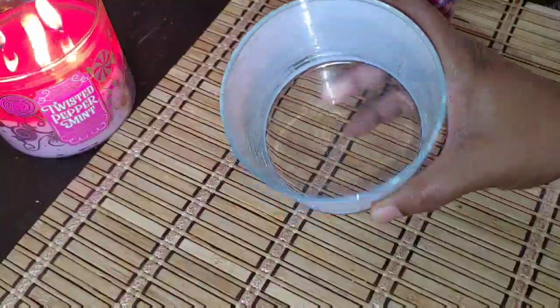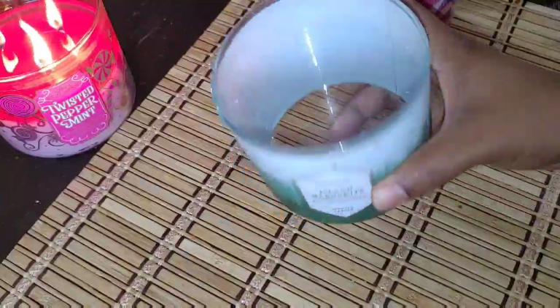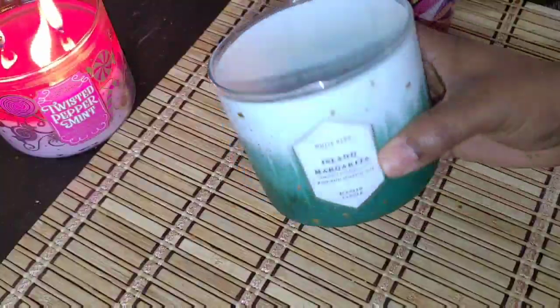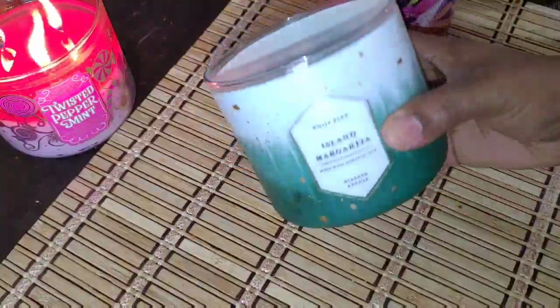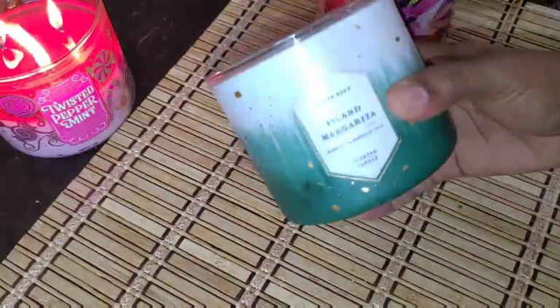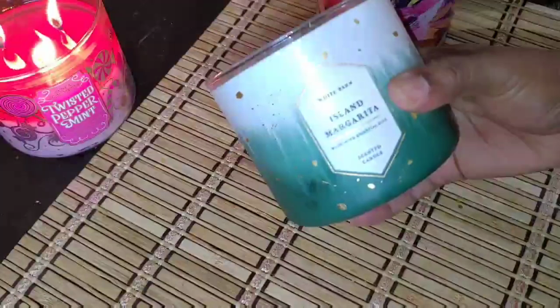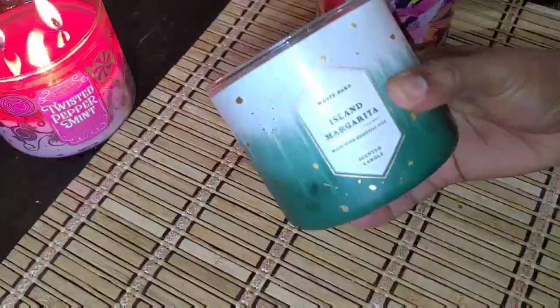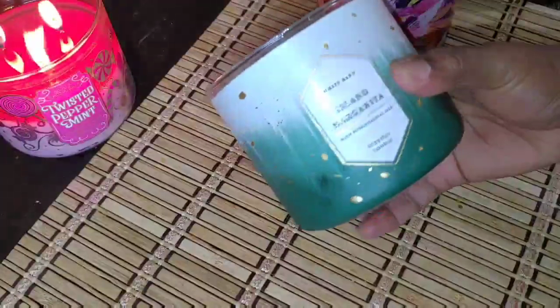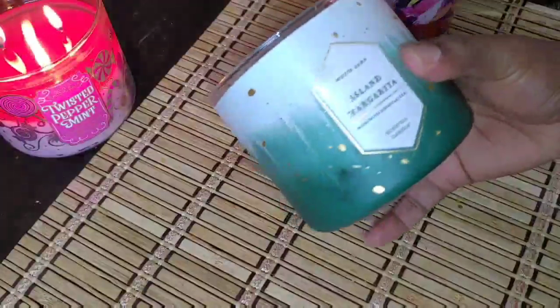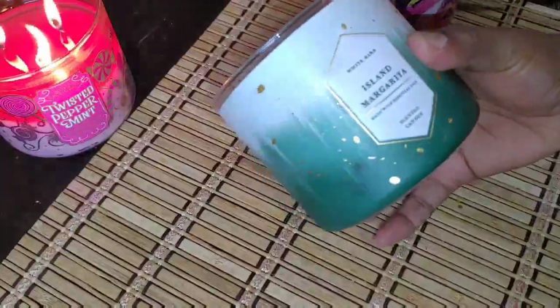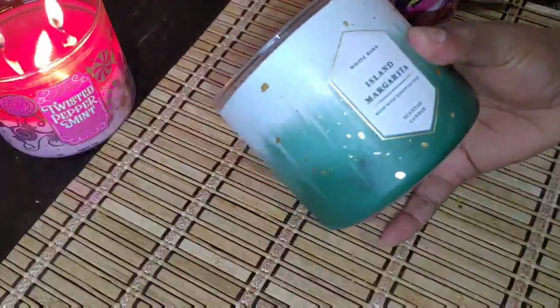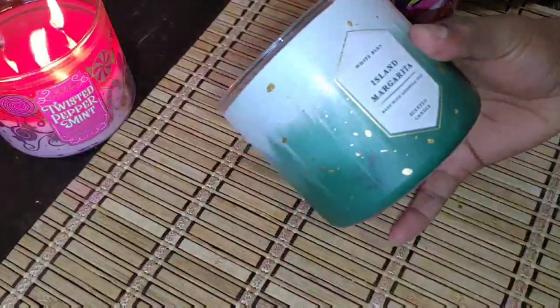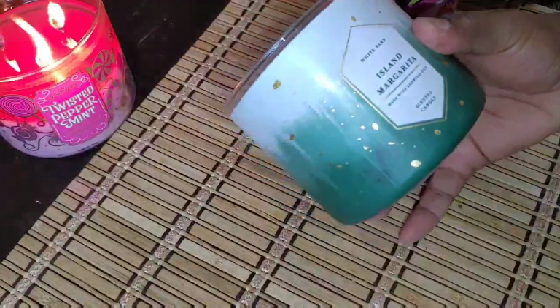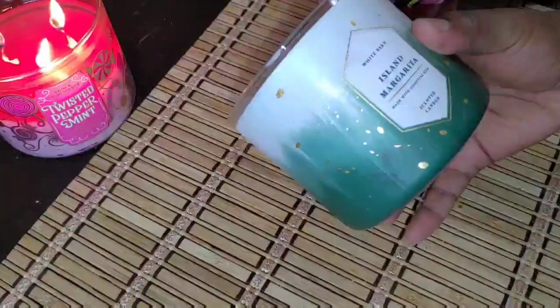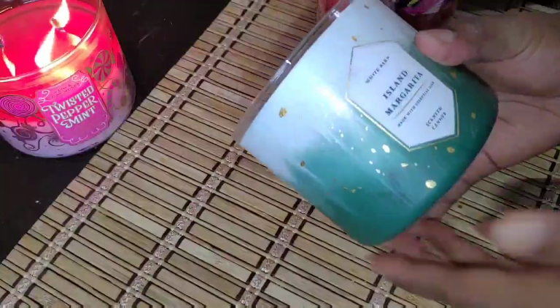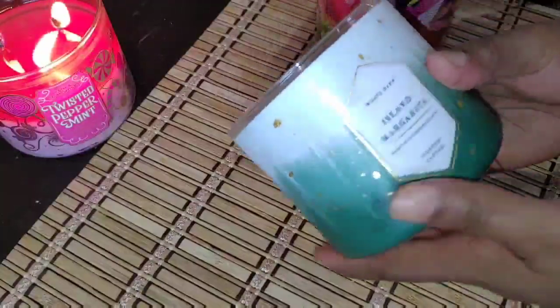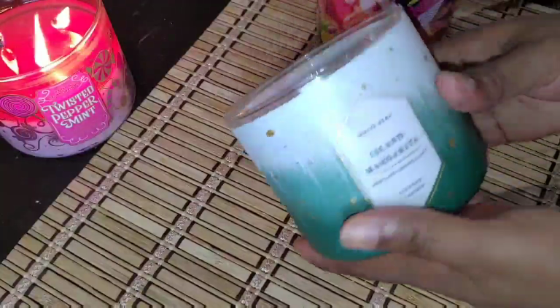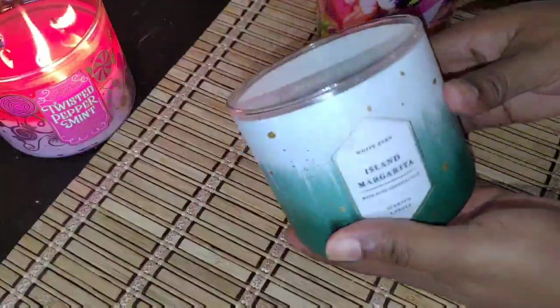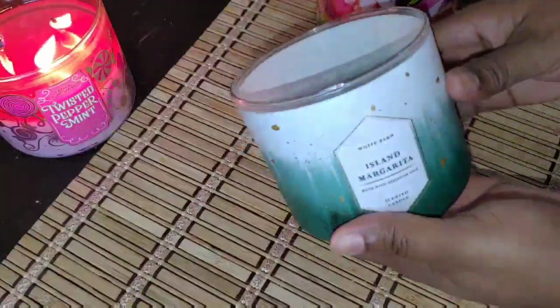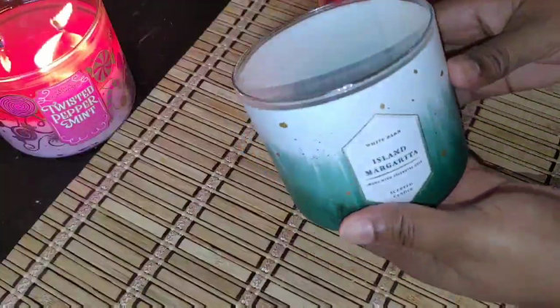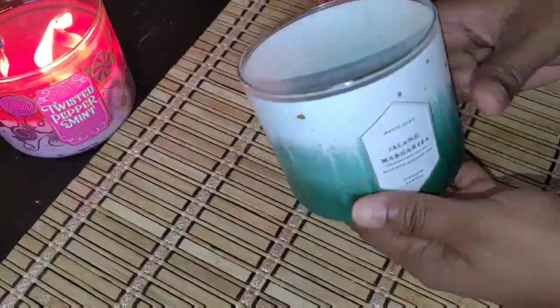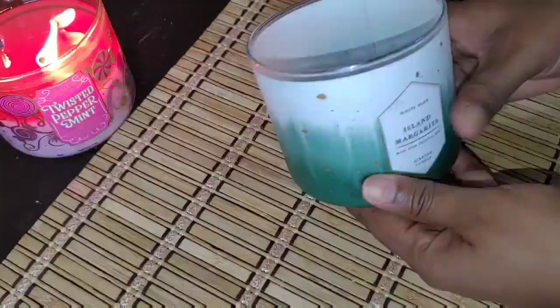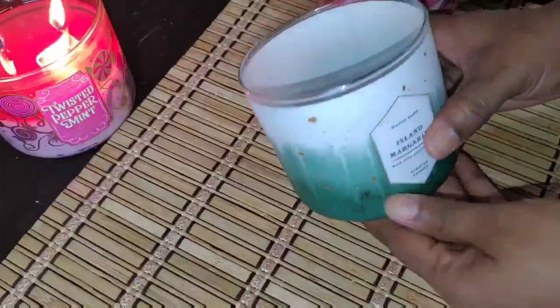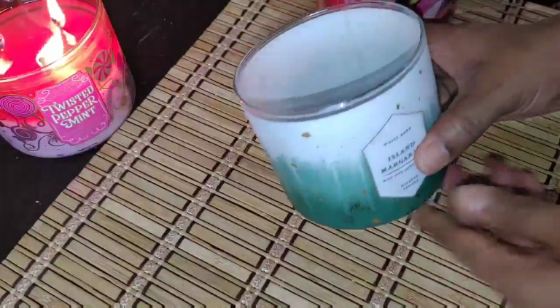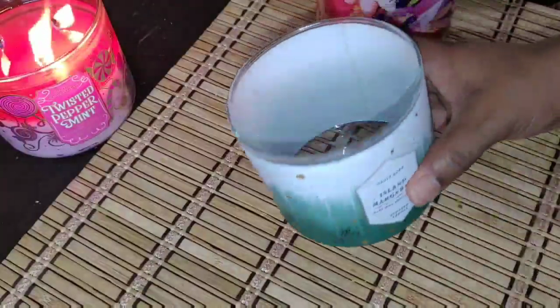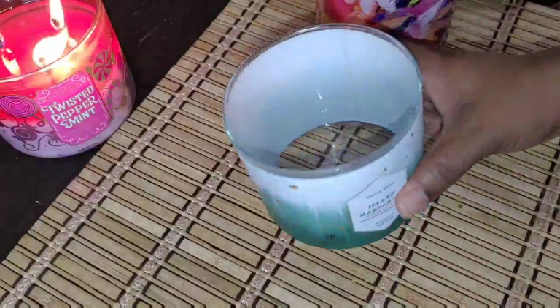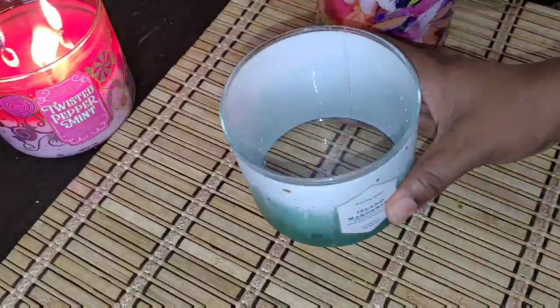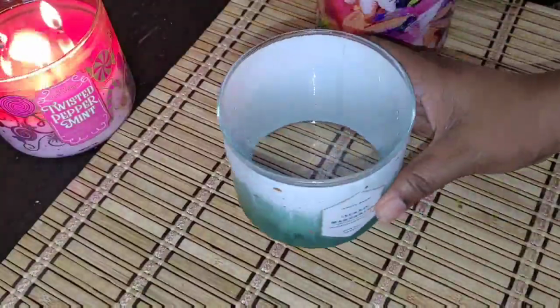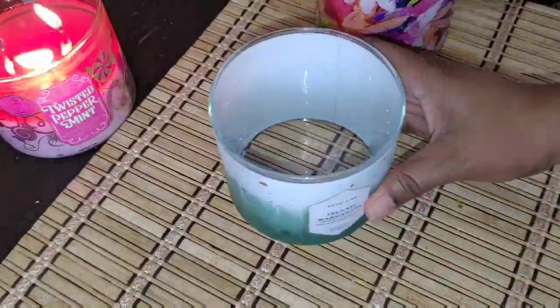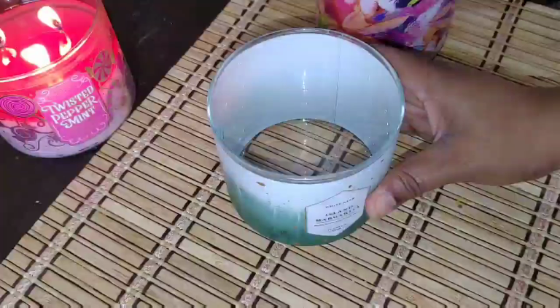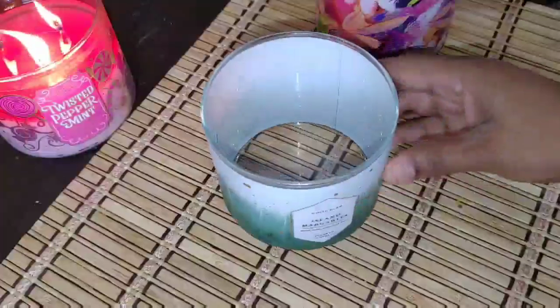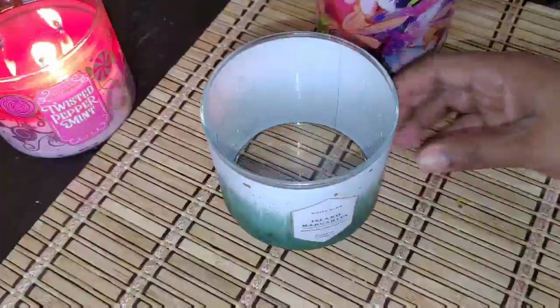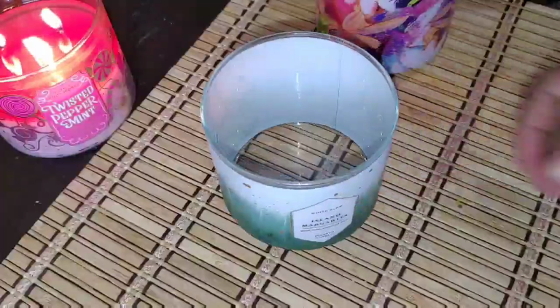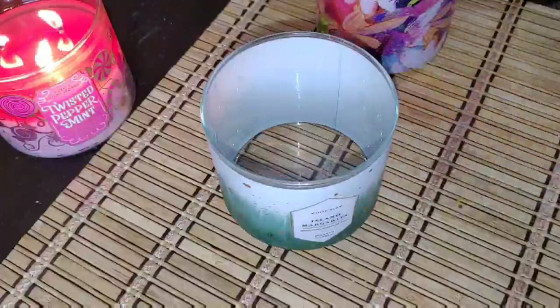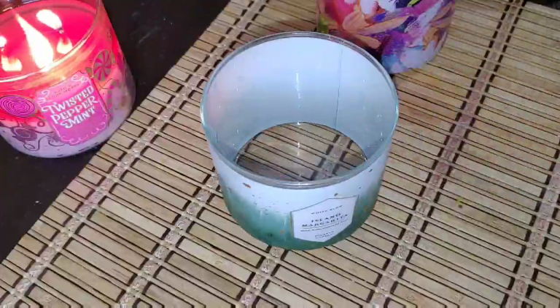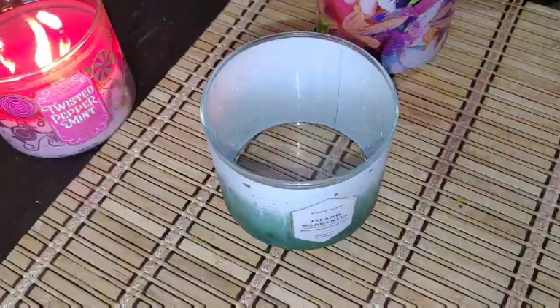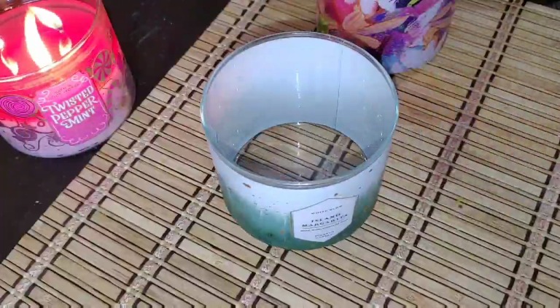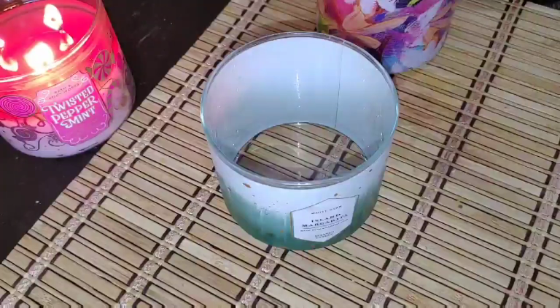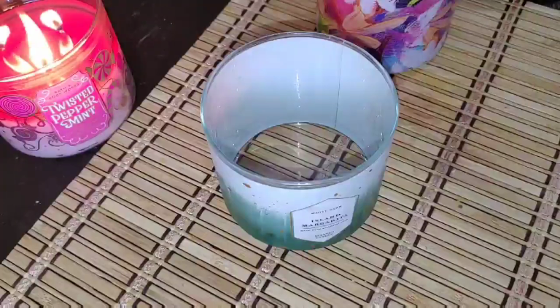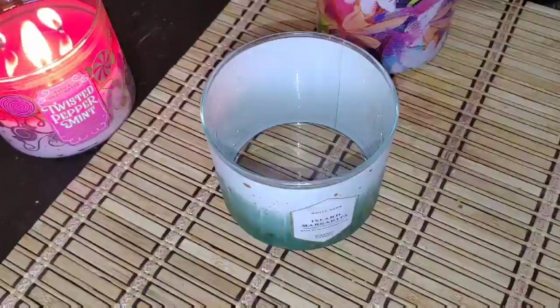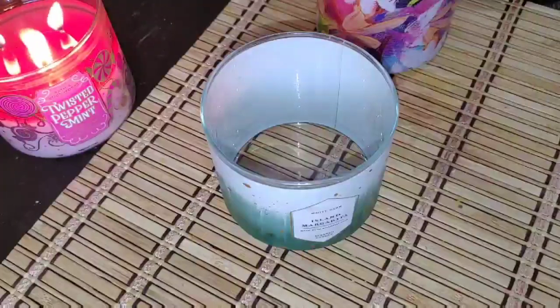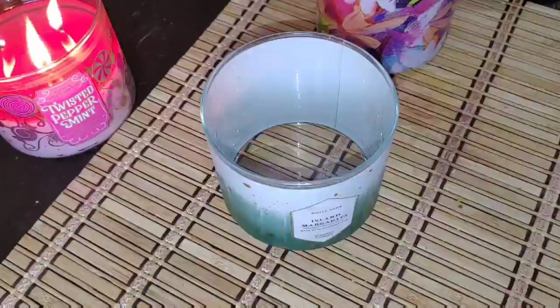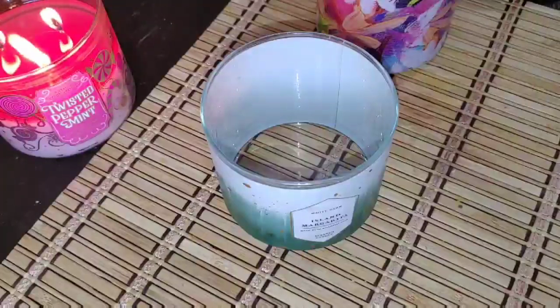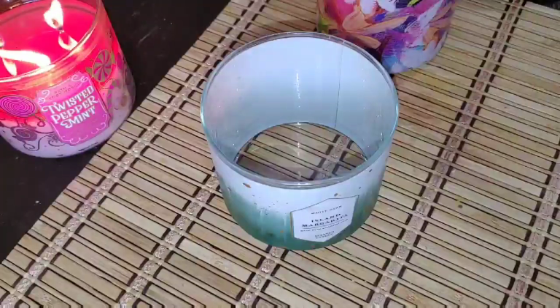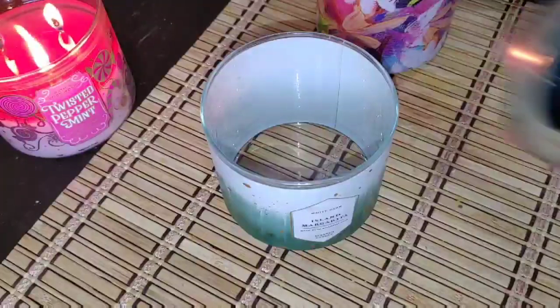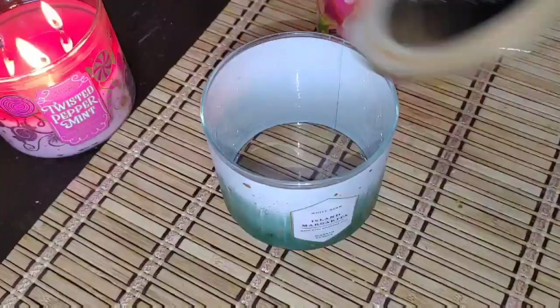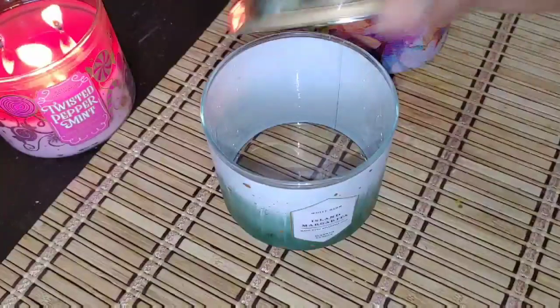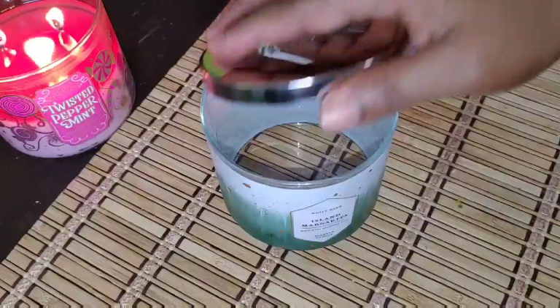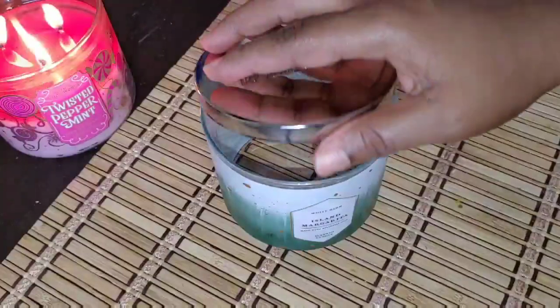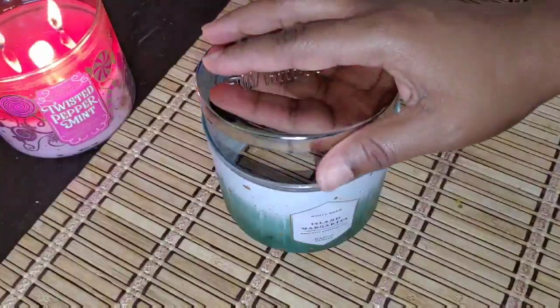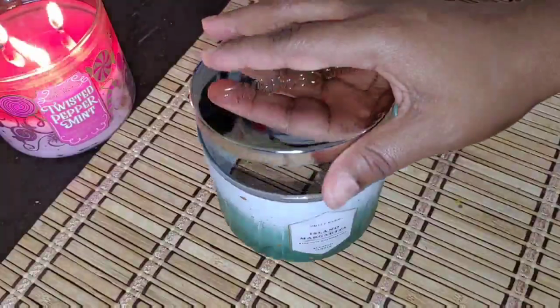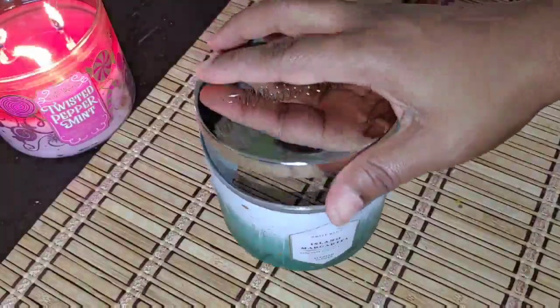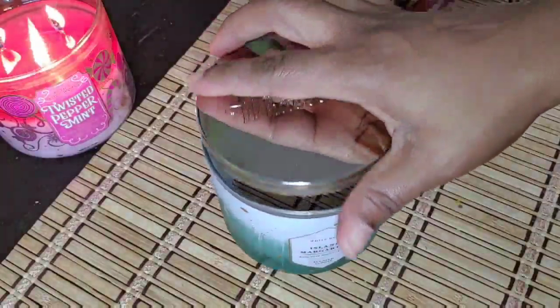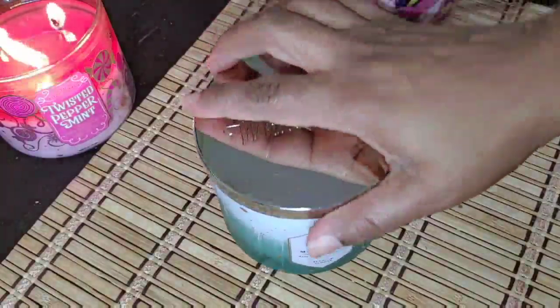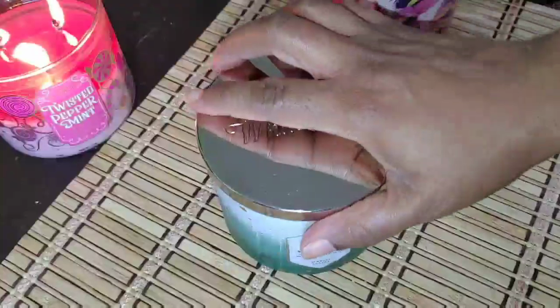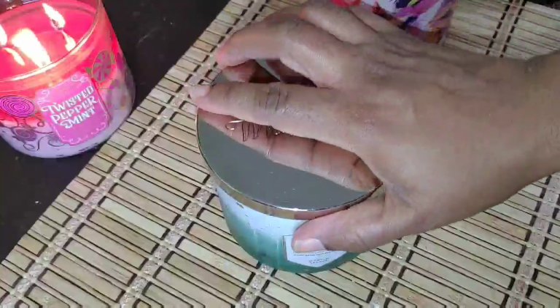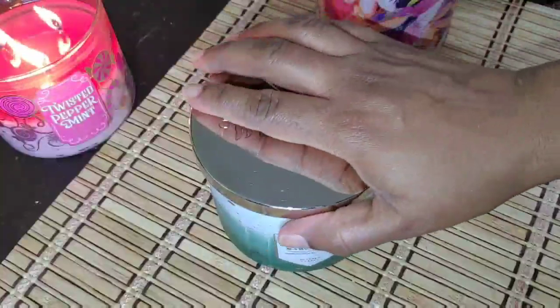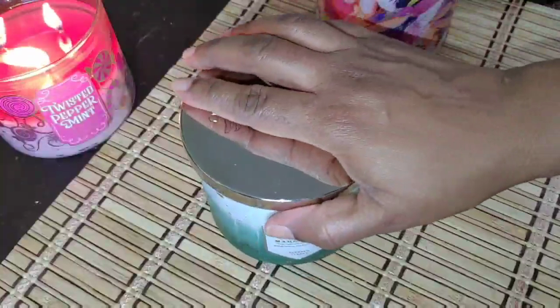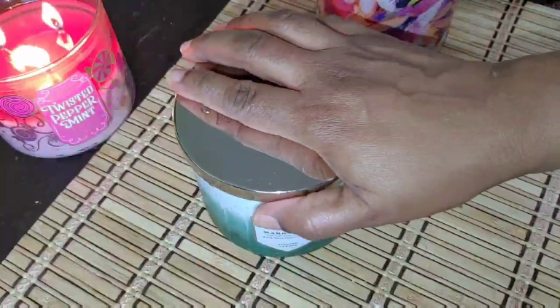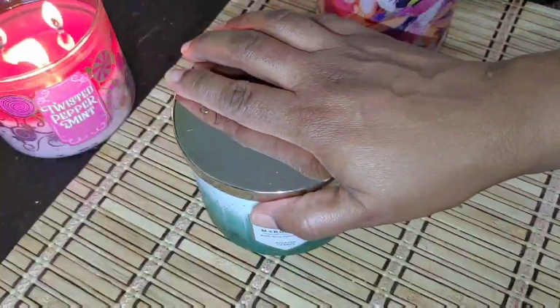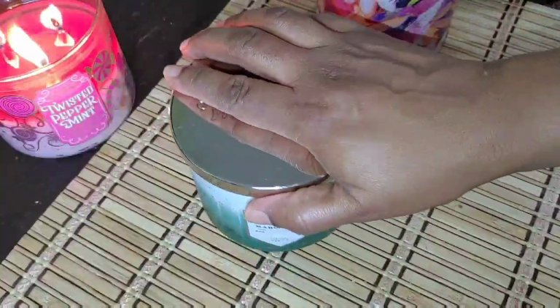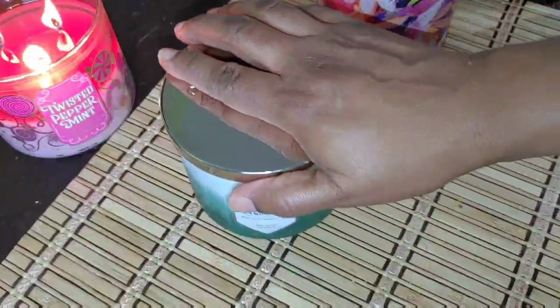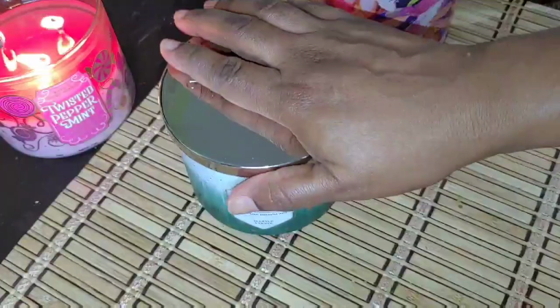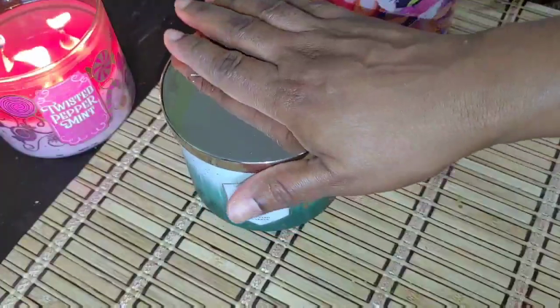I went ahead and did the second one as well, so they're both prepped and ready to be filled.